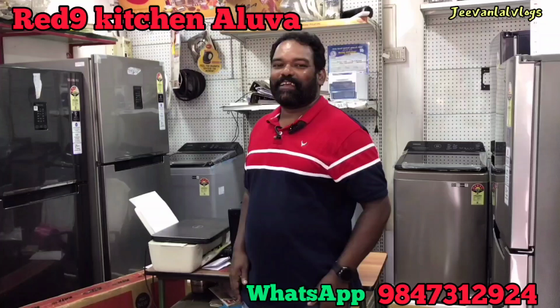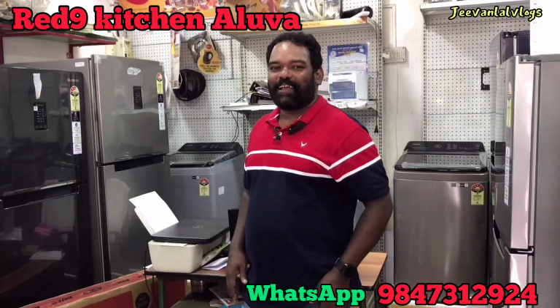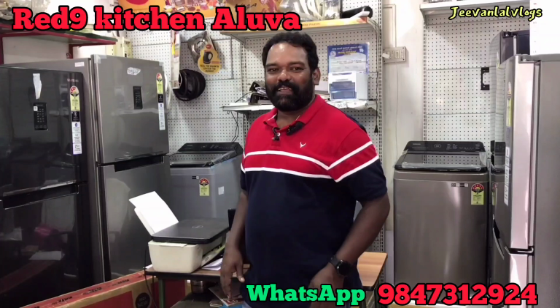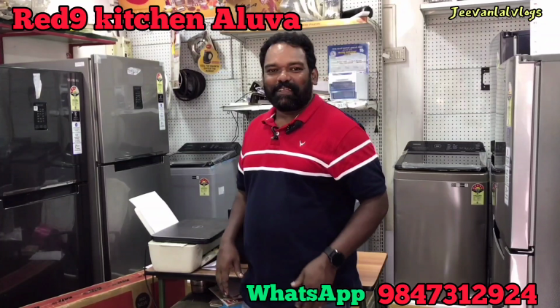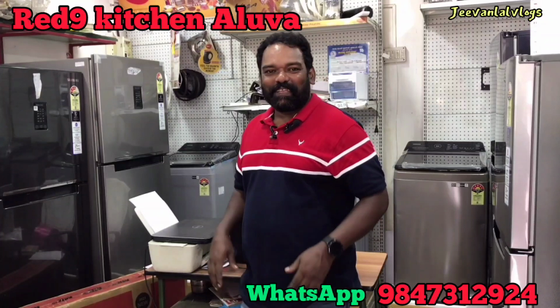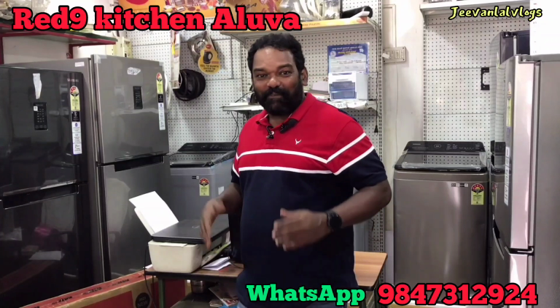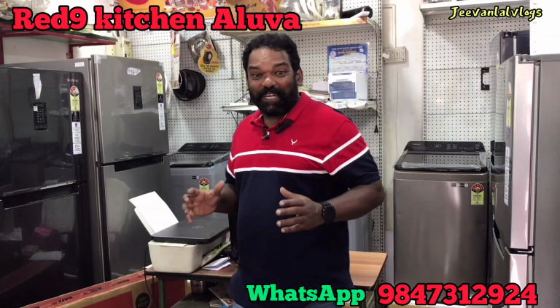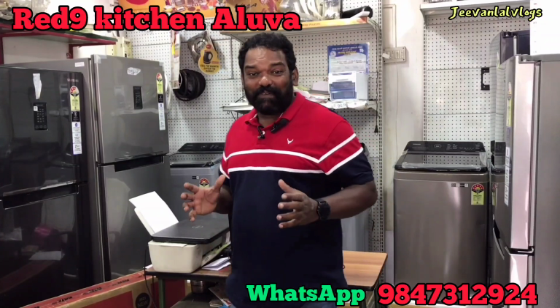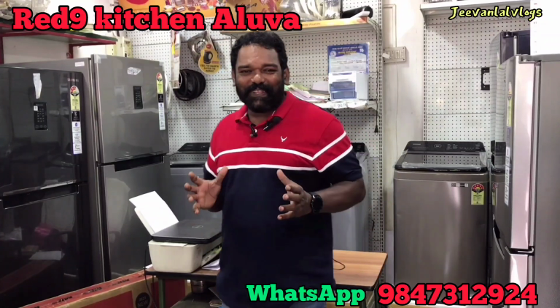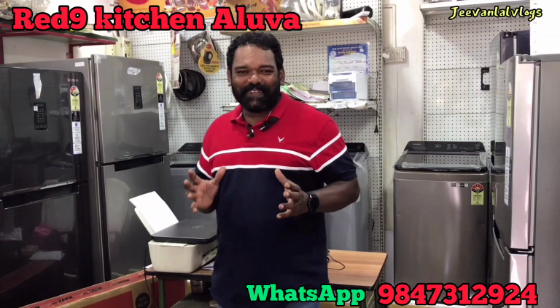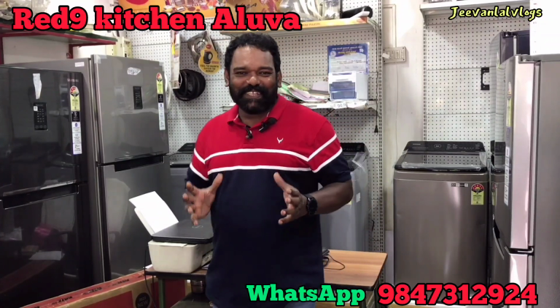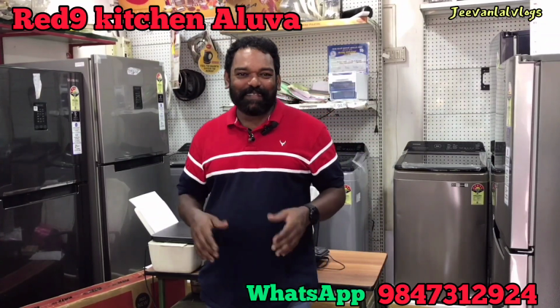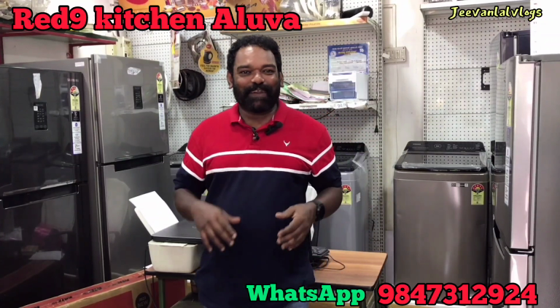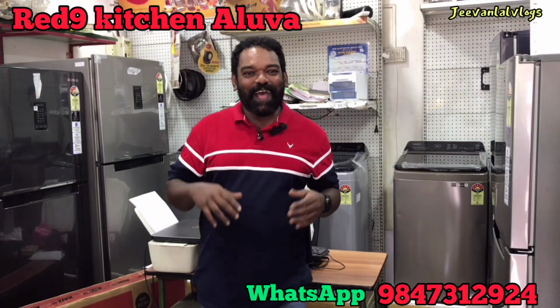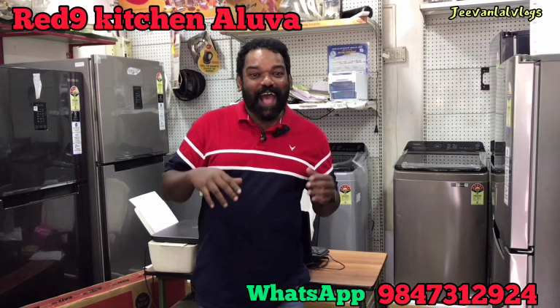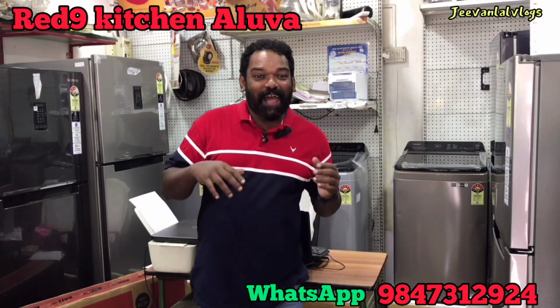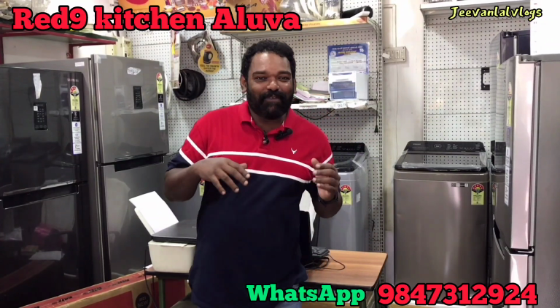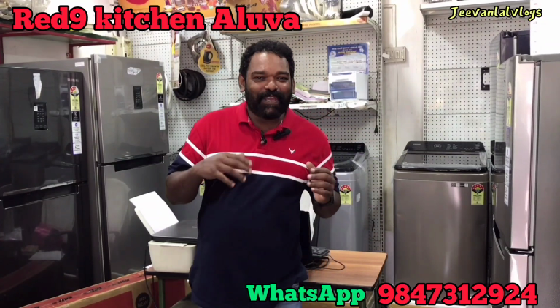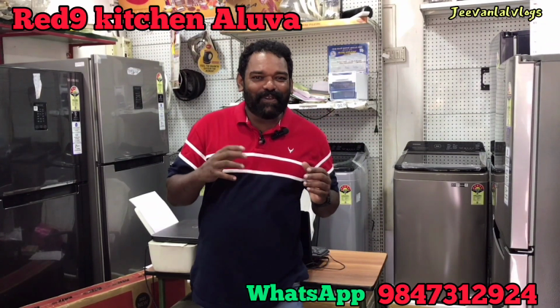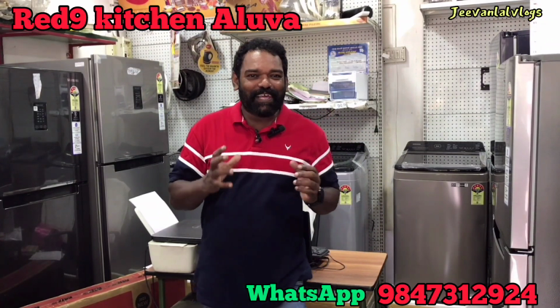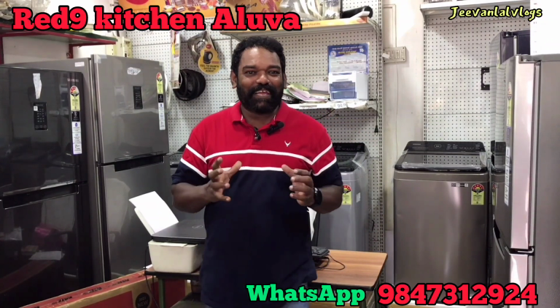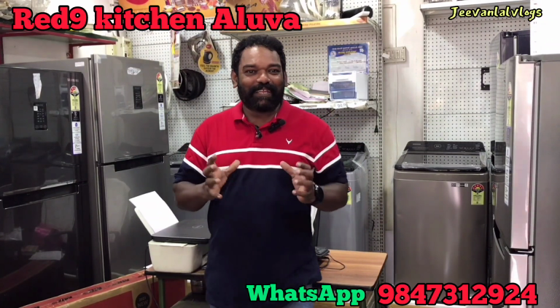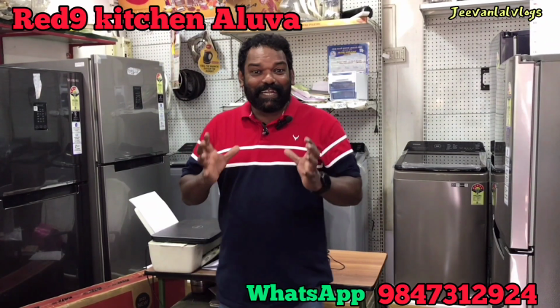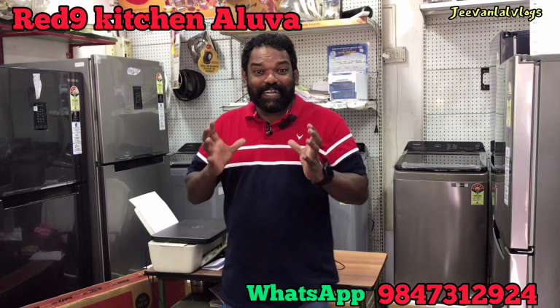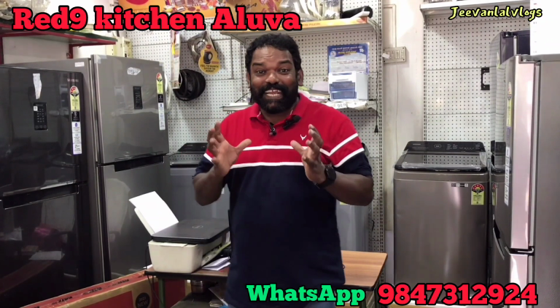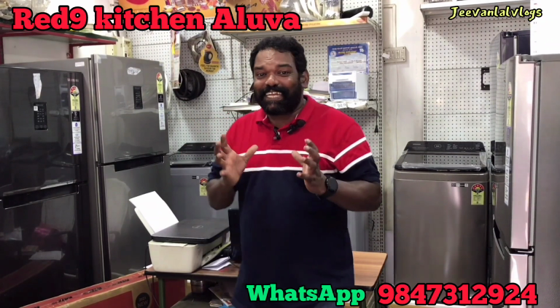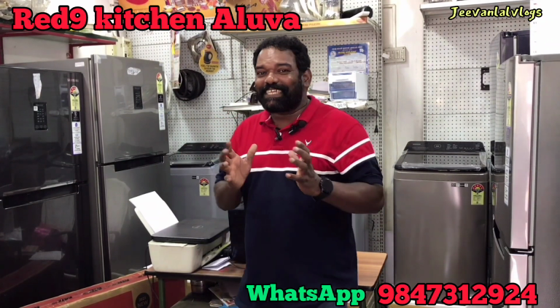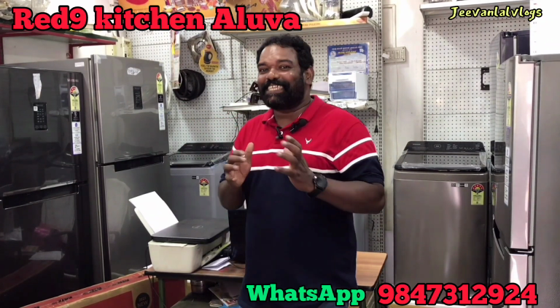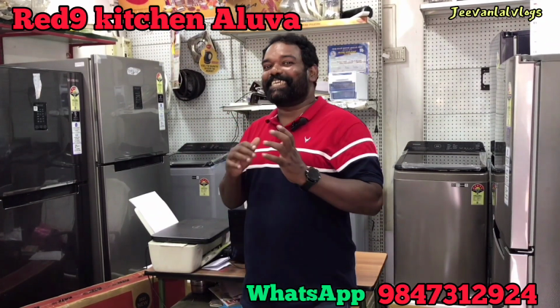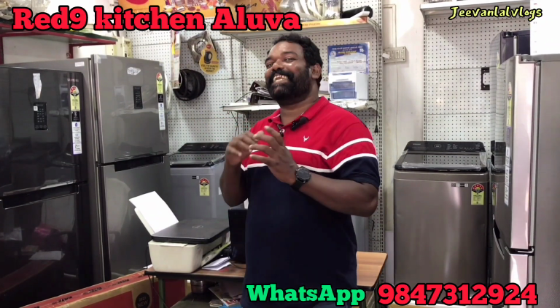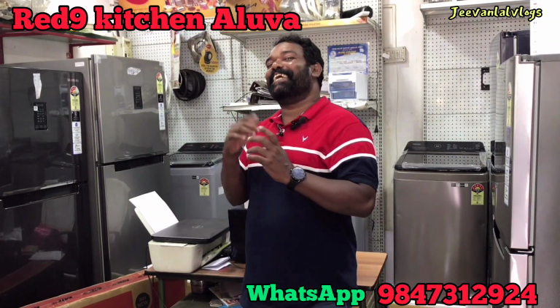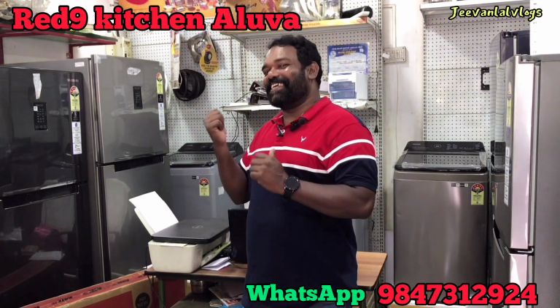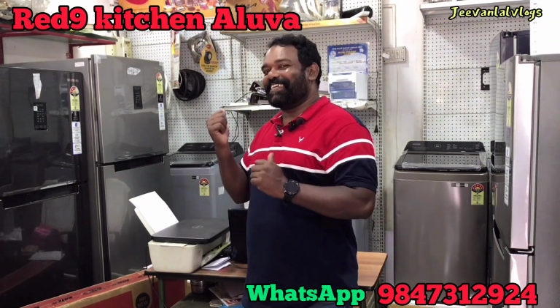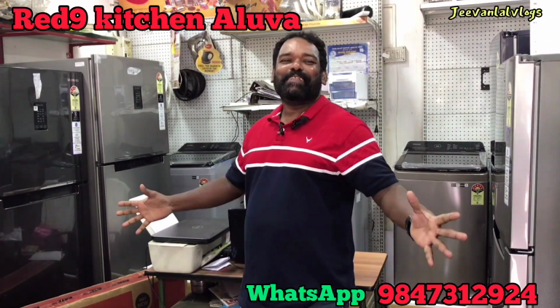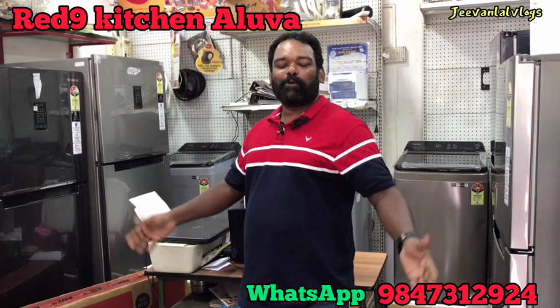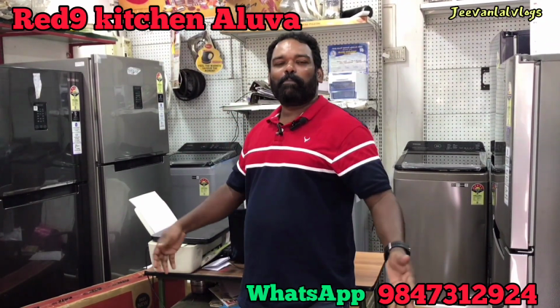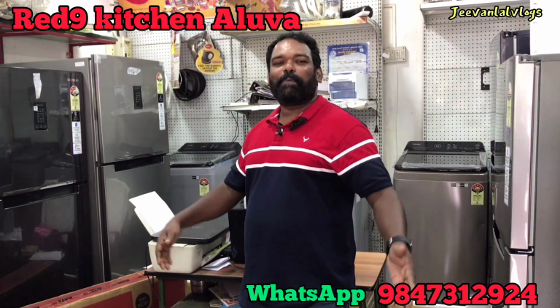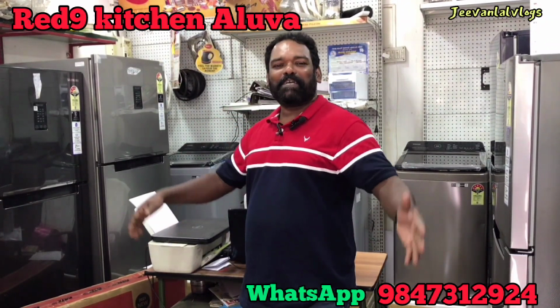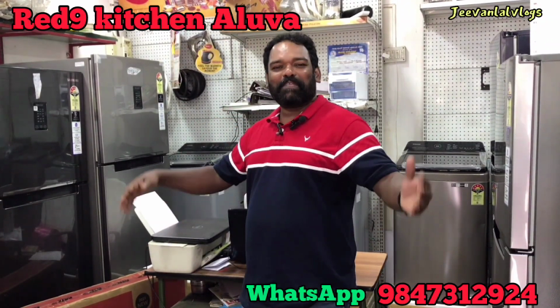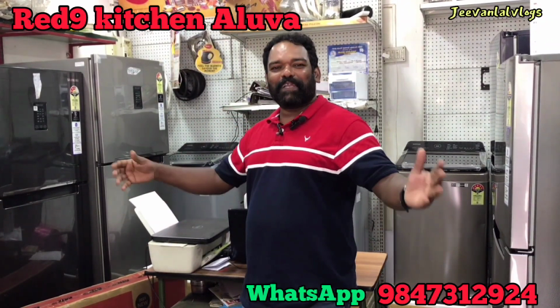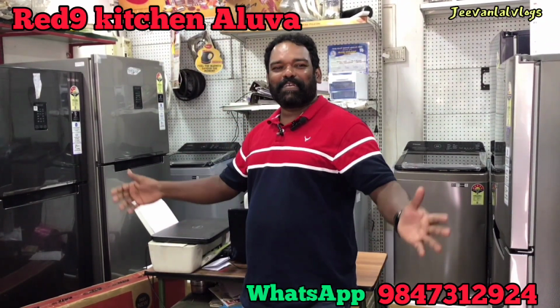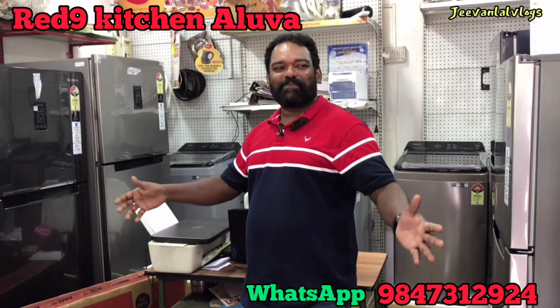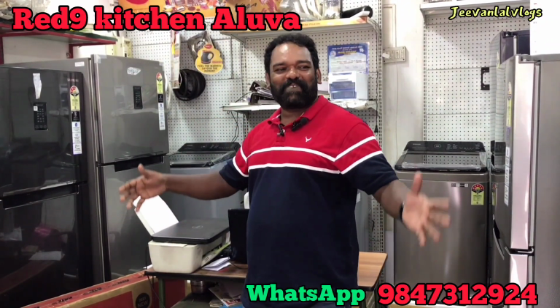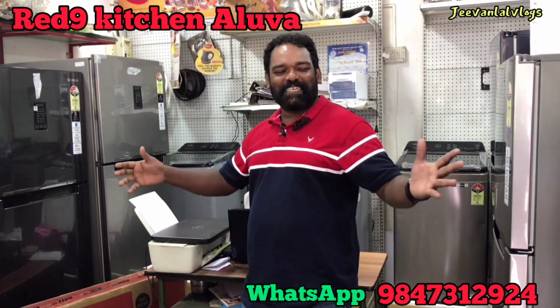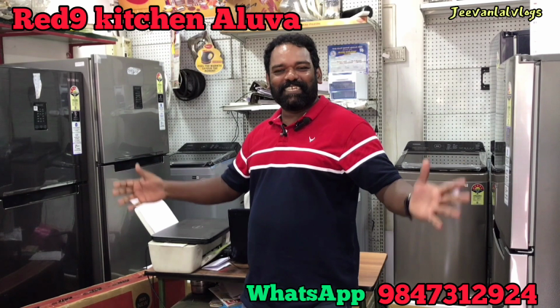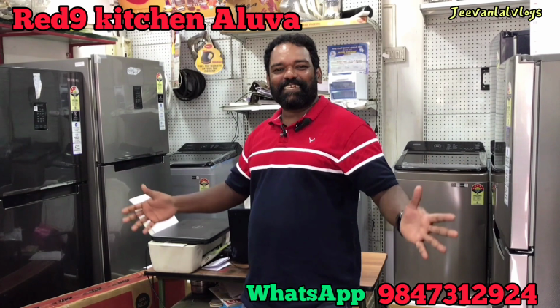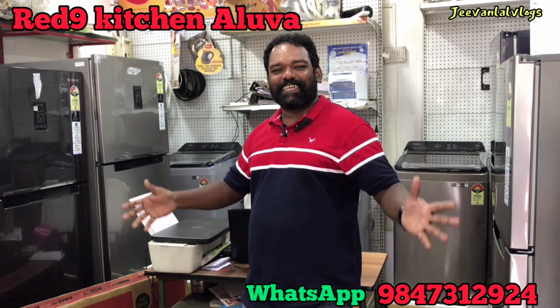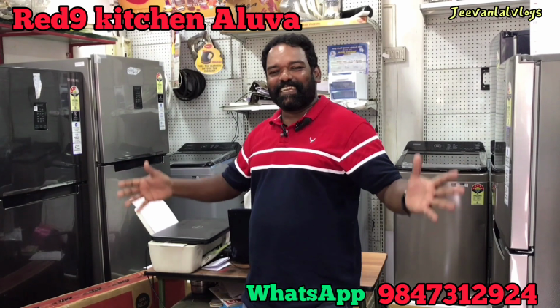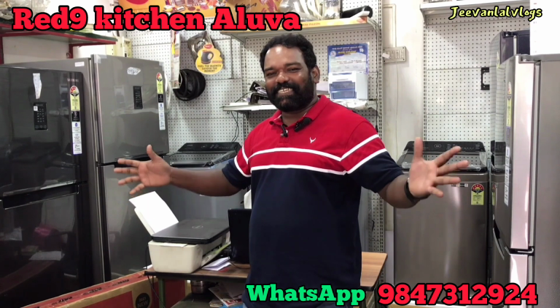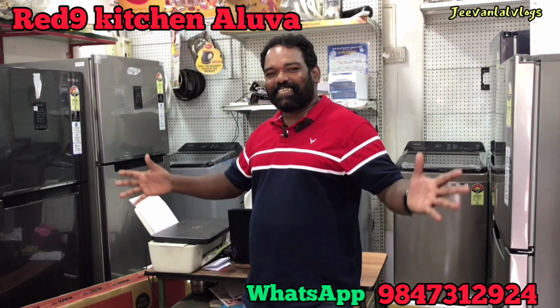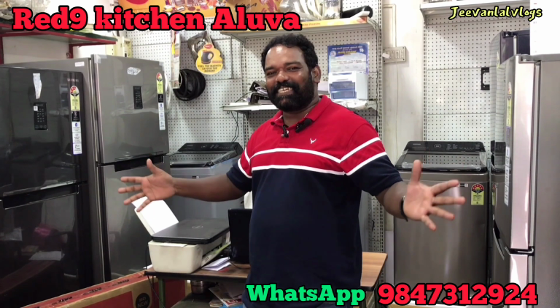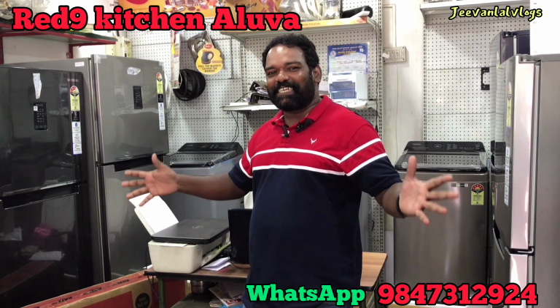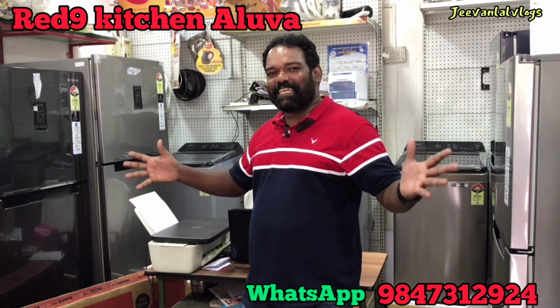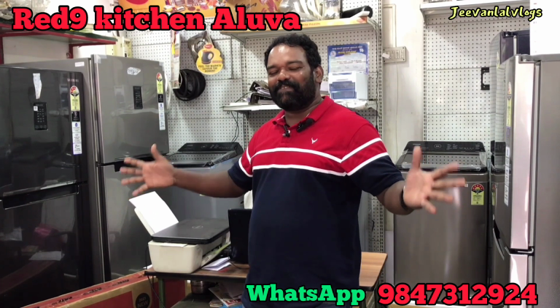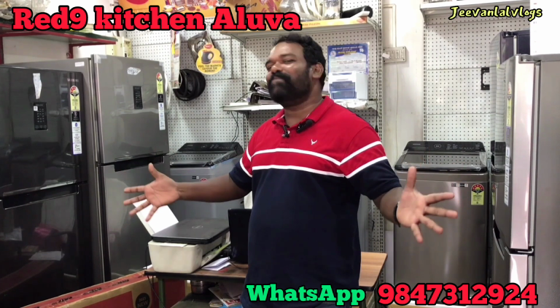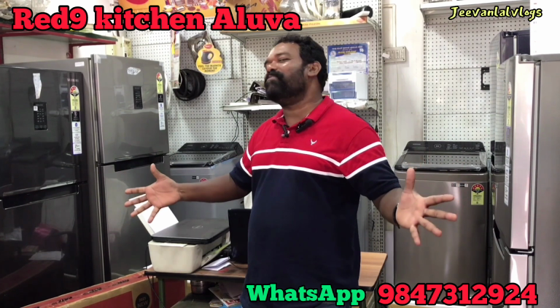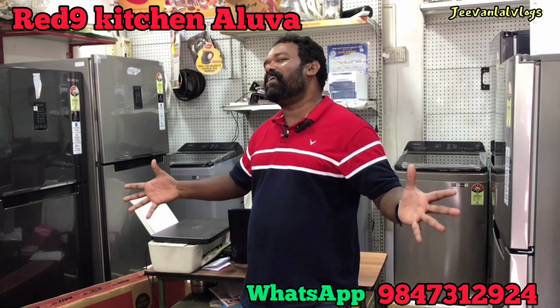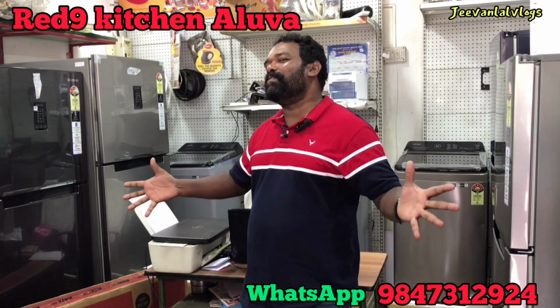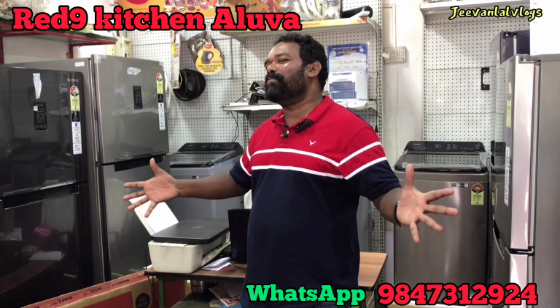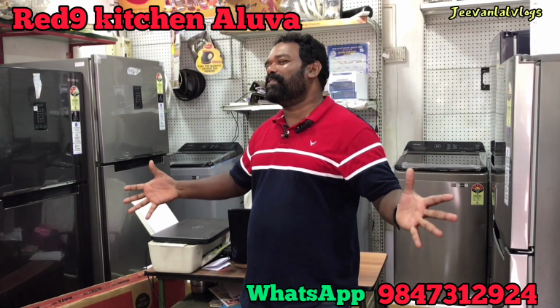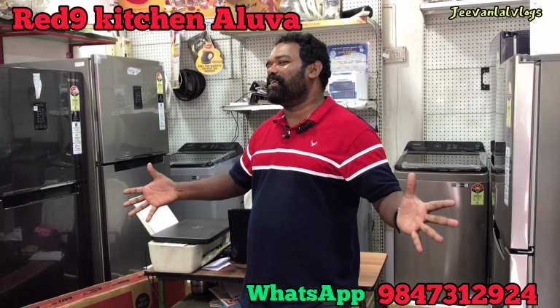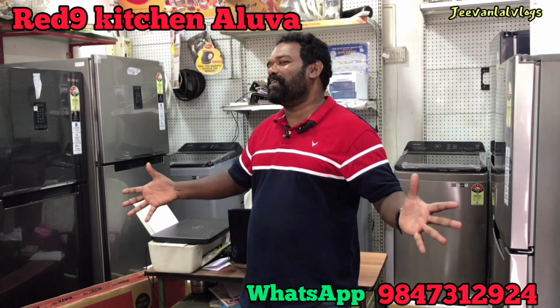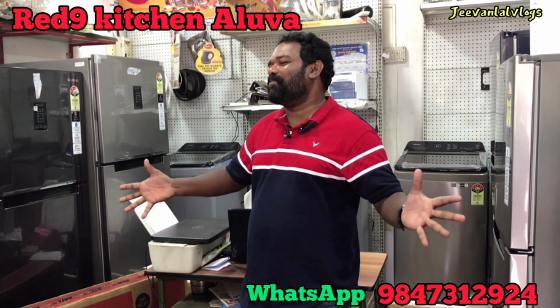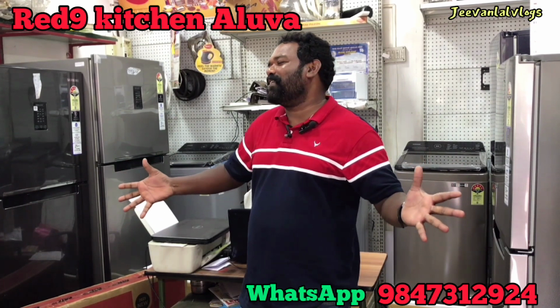In the Red 9 kitchen, we have the fridge, AC, TV, washing machine, and more.